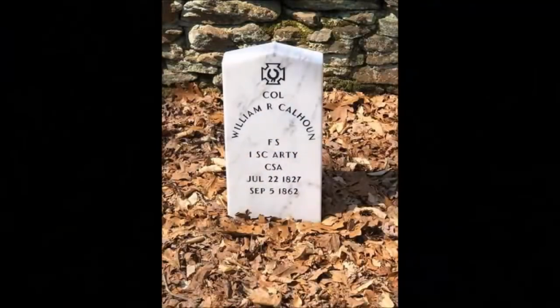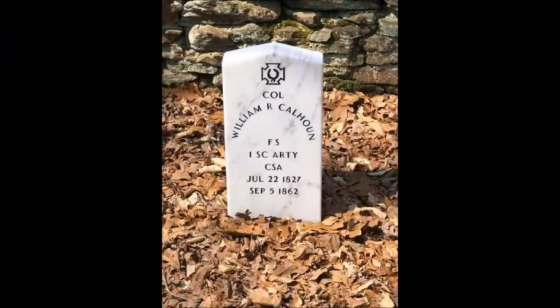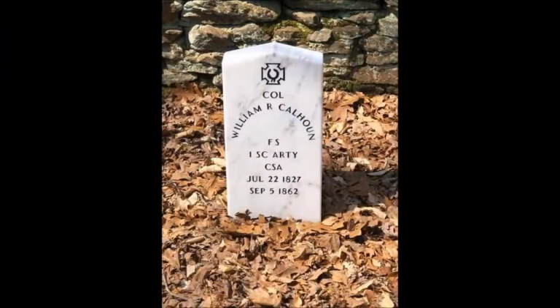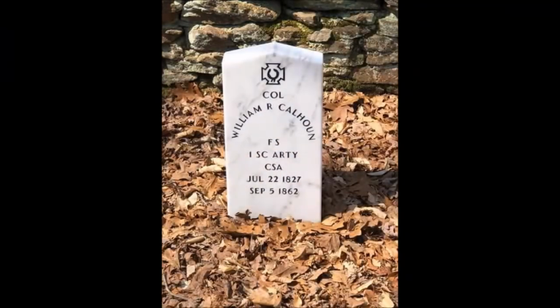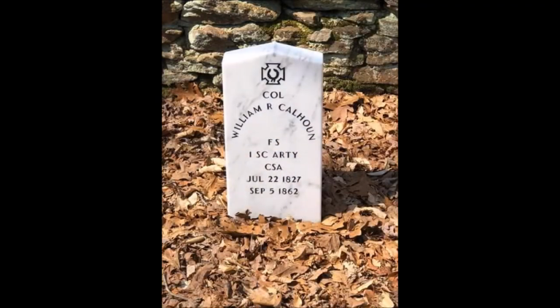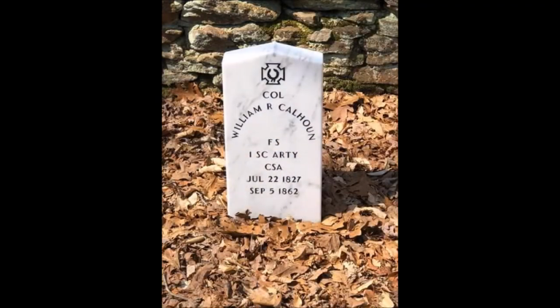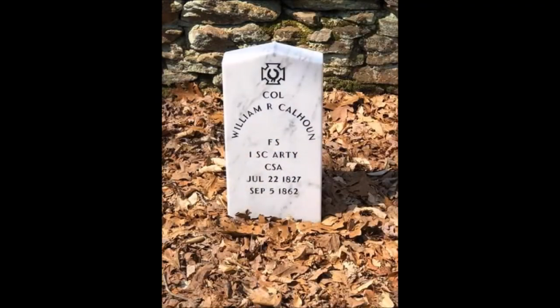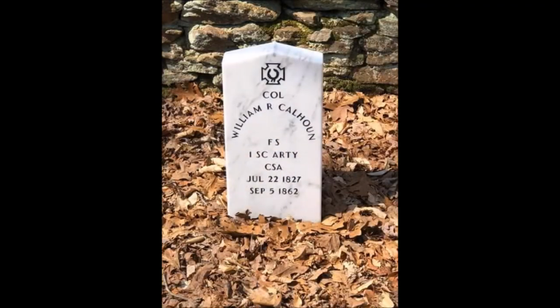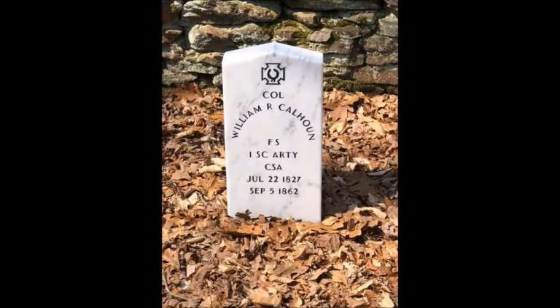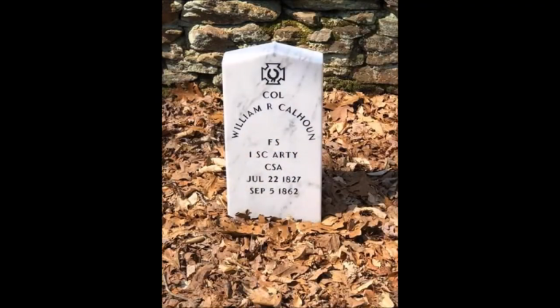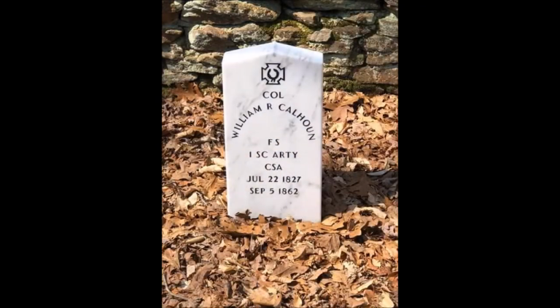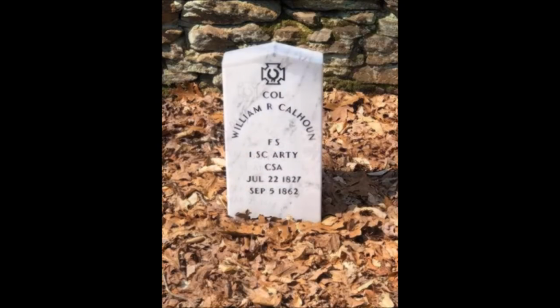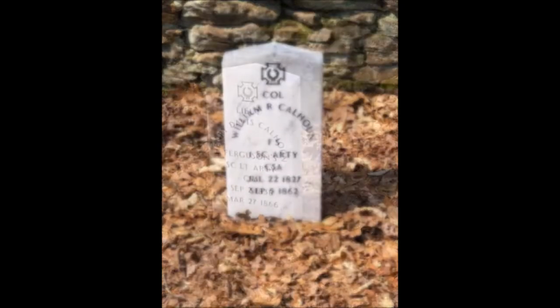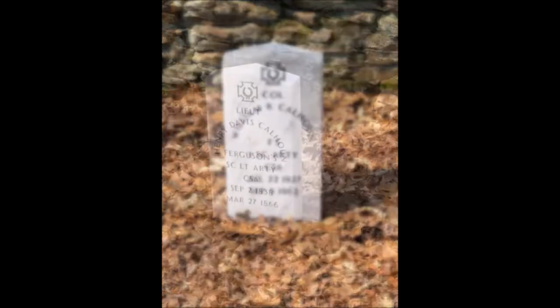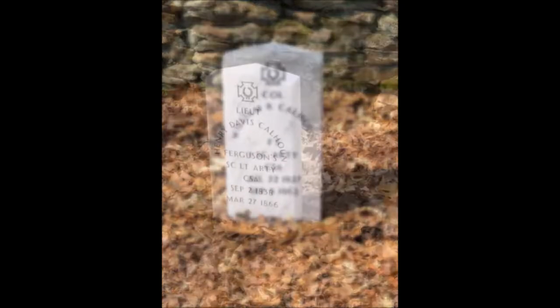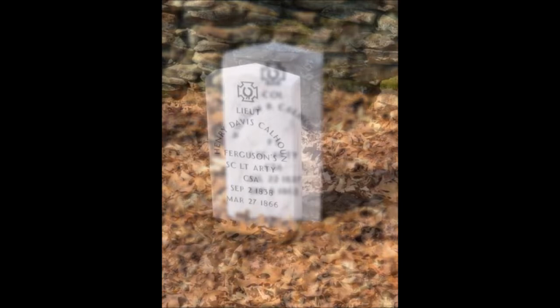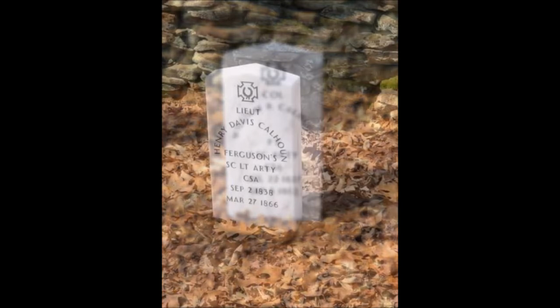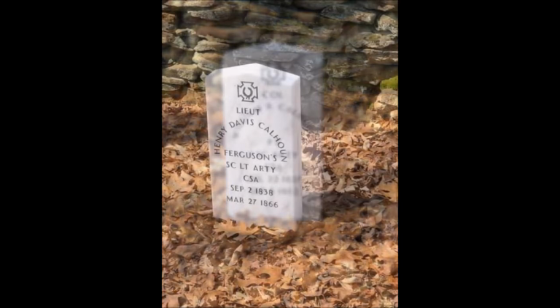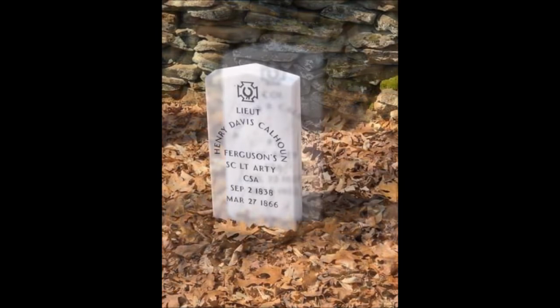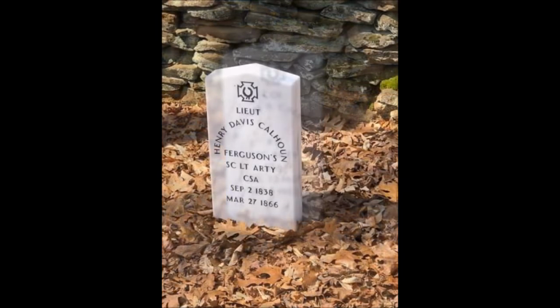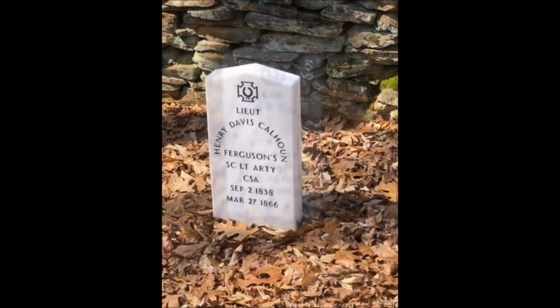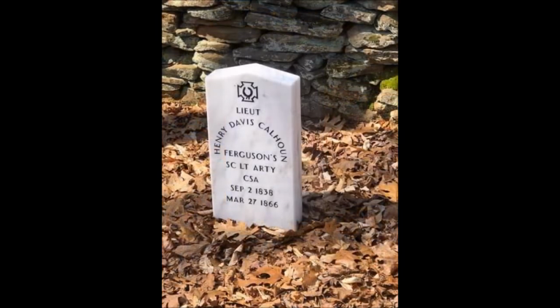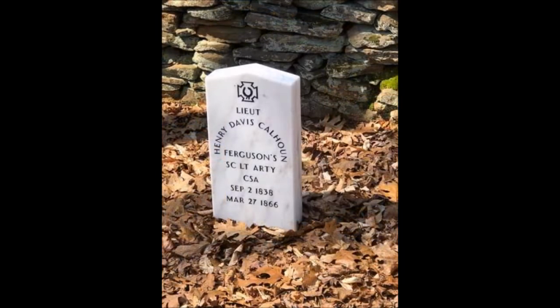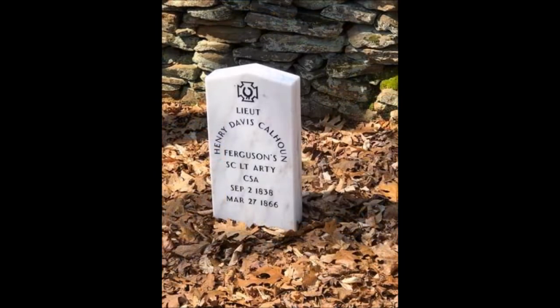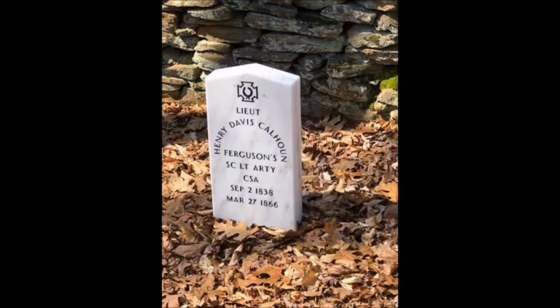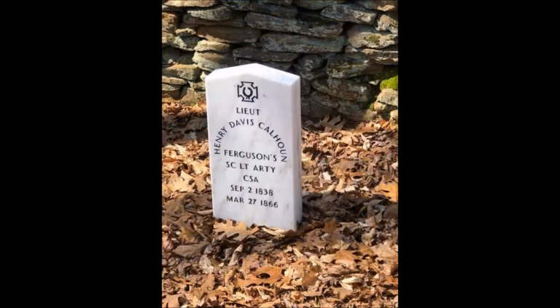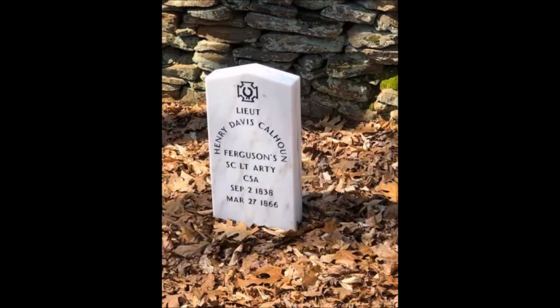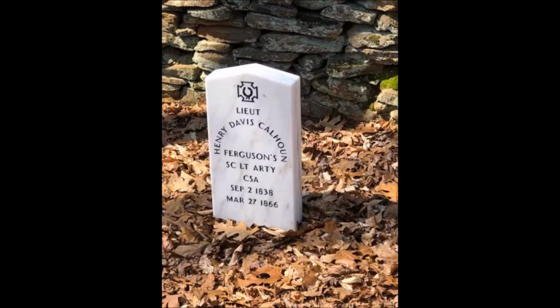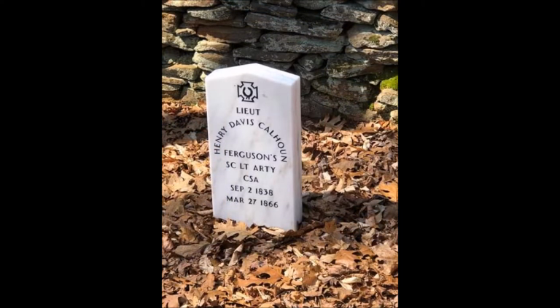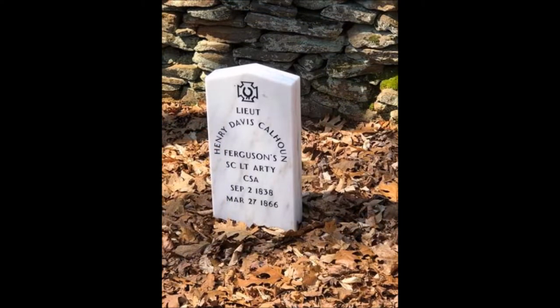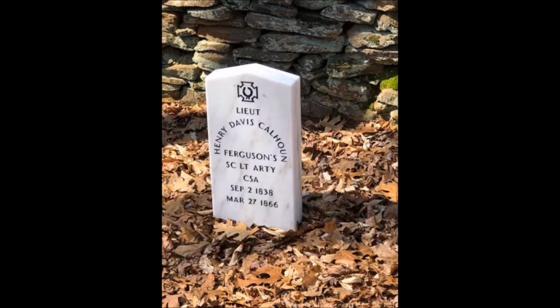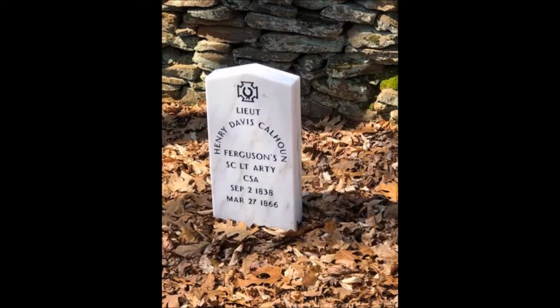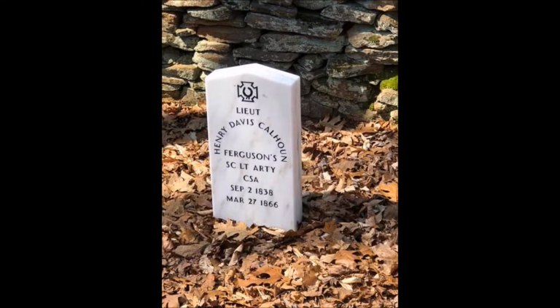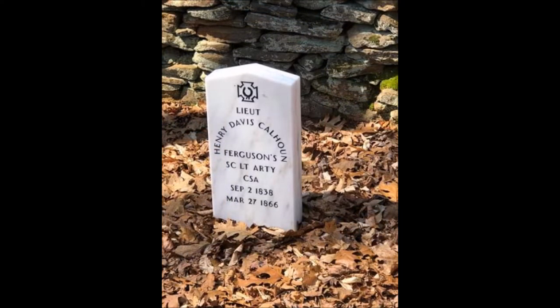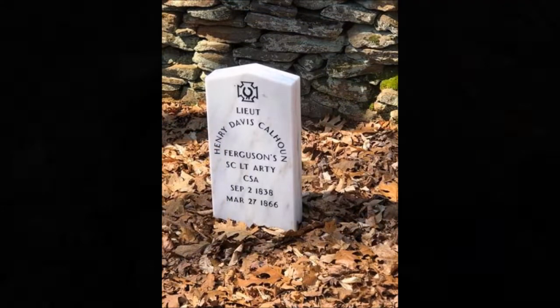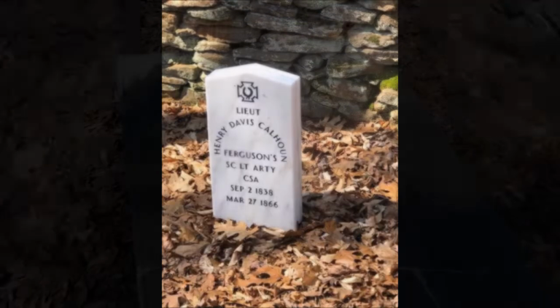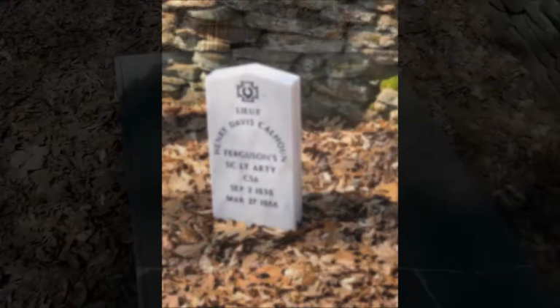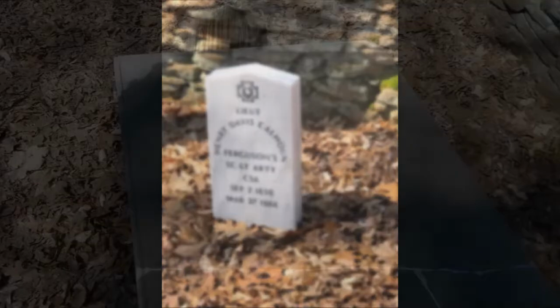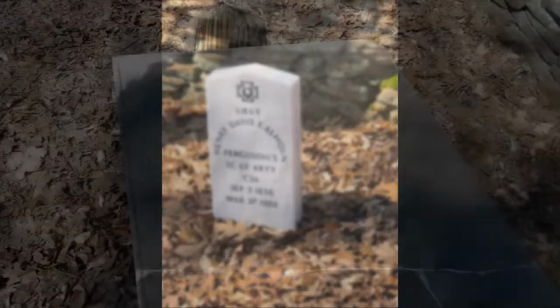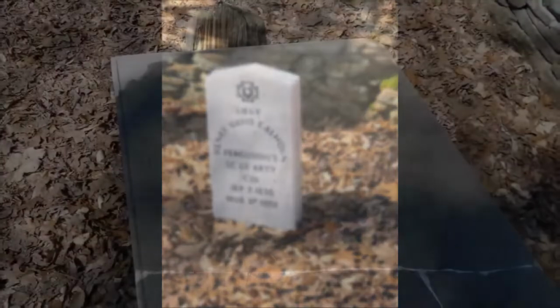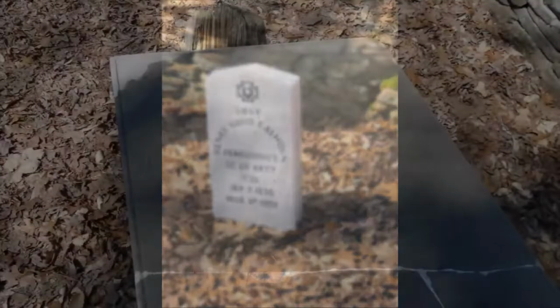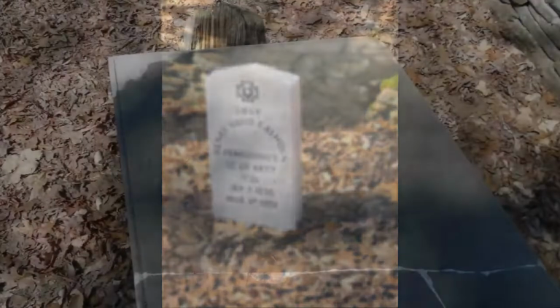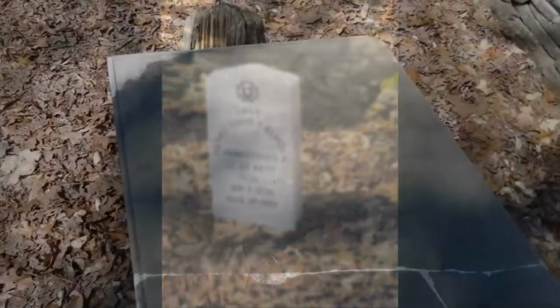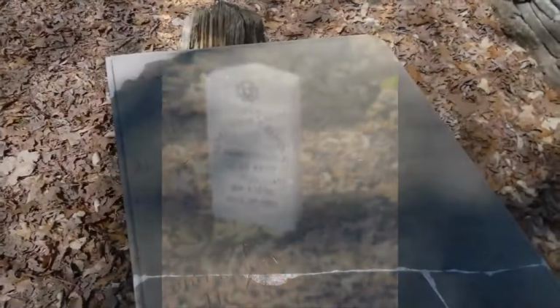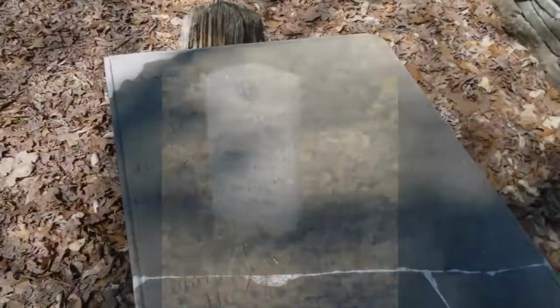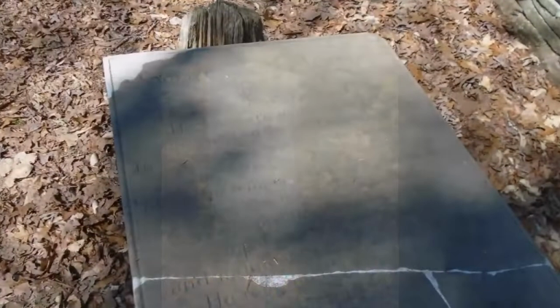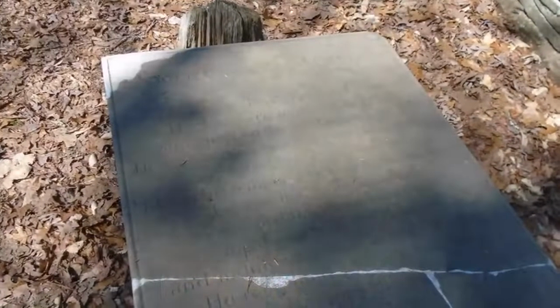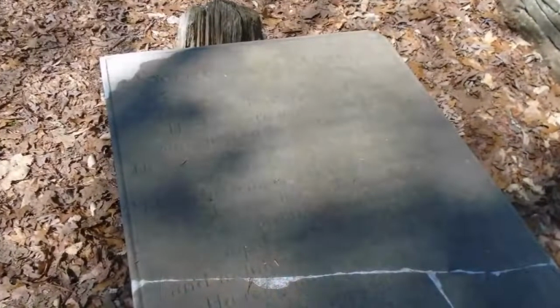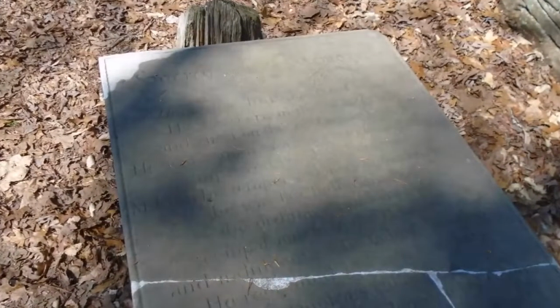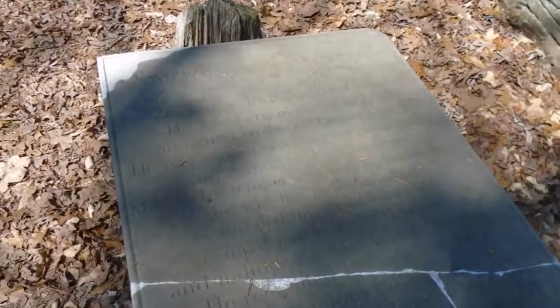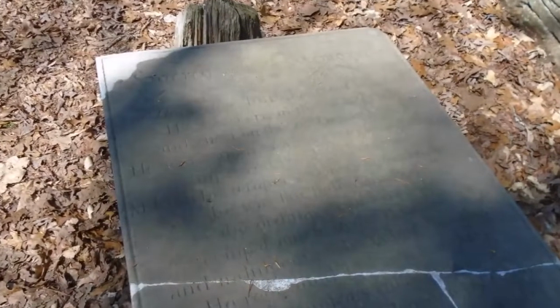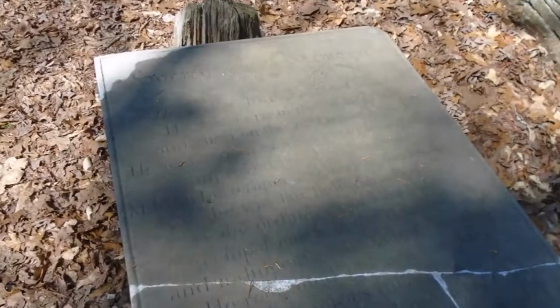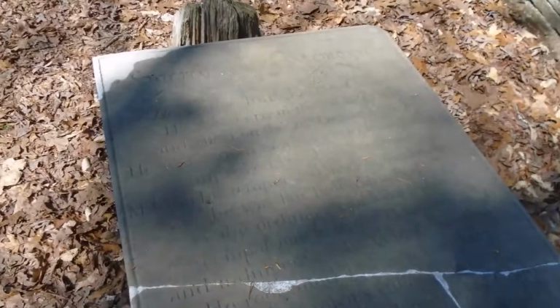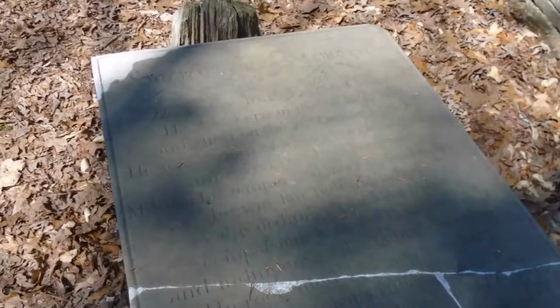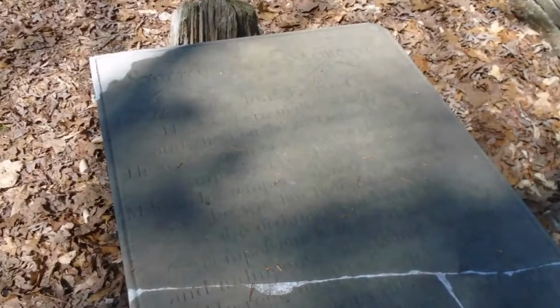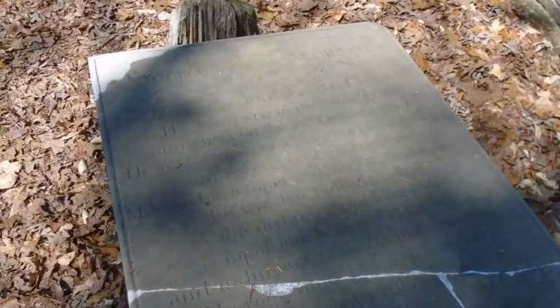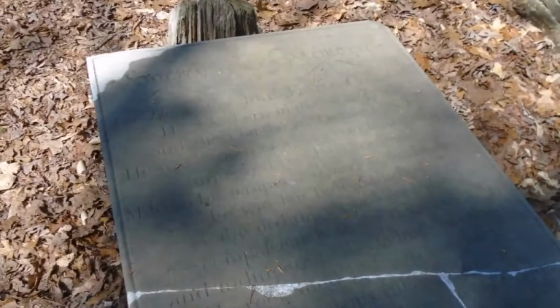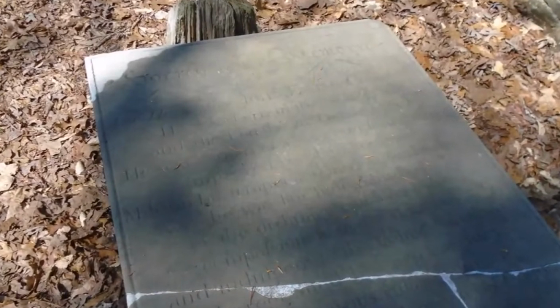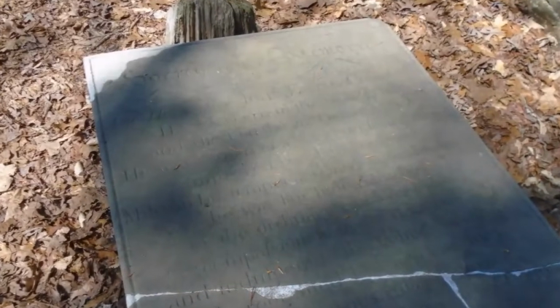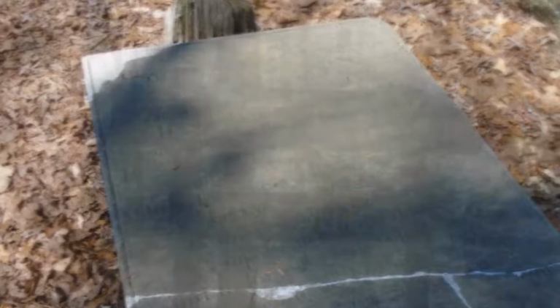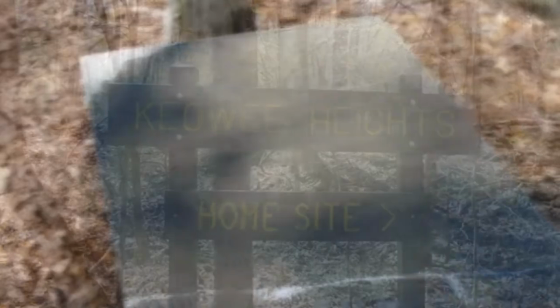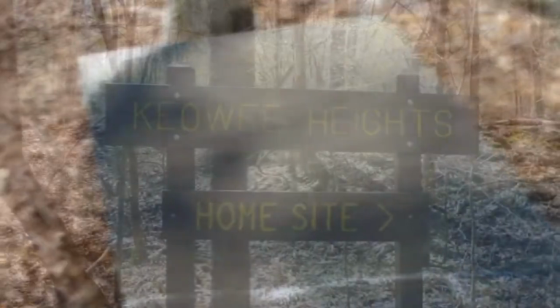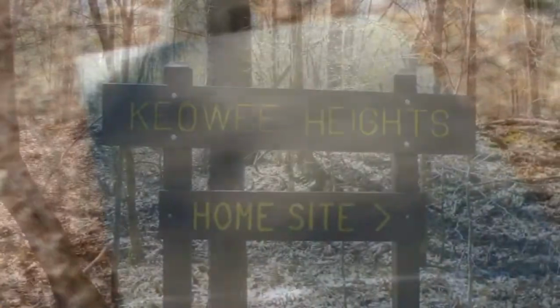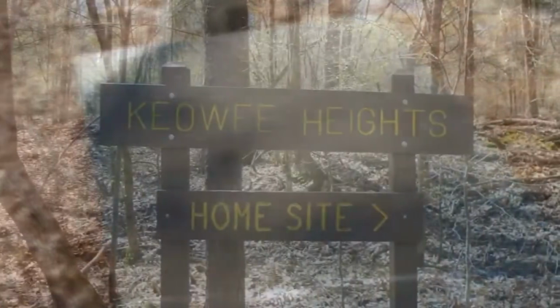Here is a close up of a few of the headstones. There was also a woman buried here who was killed in the Indian Wars by the Cherokee.